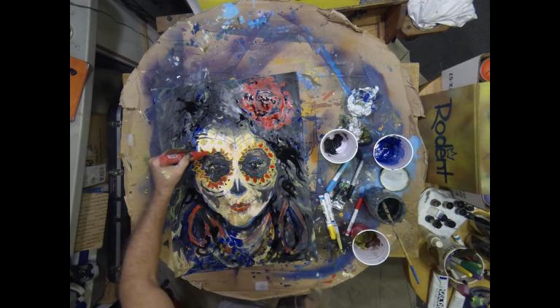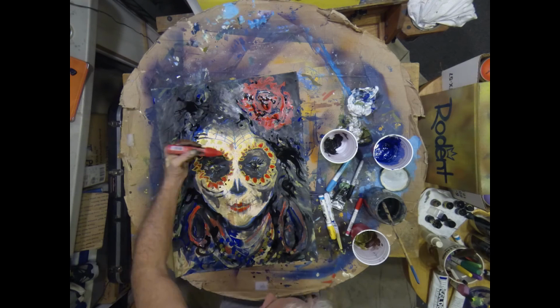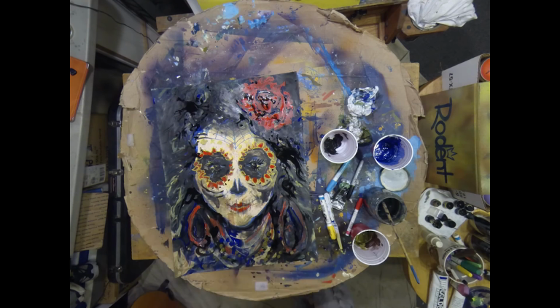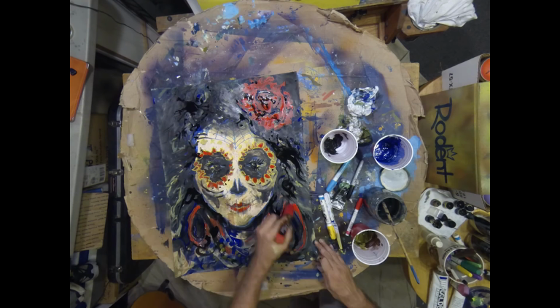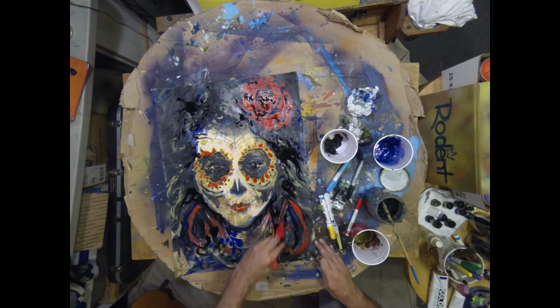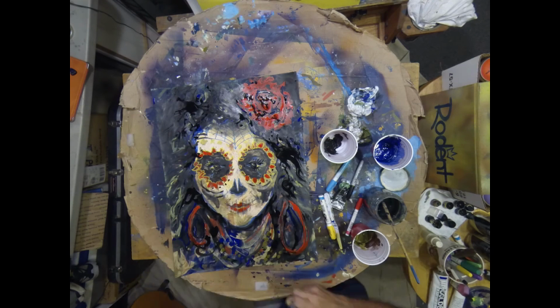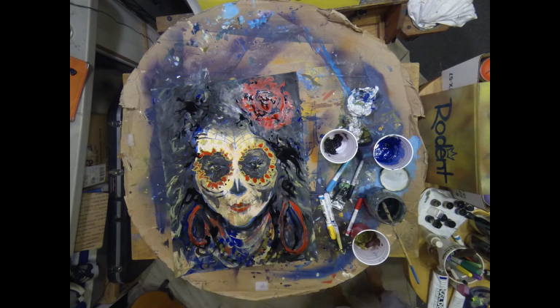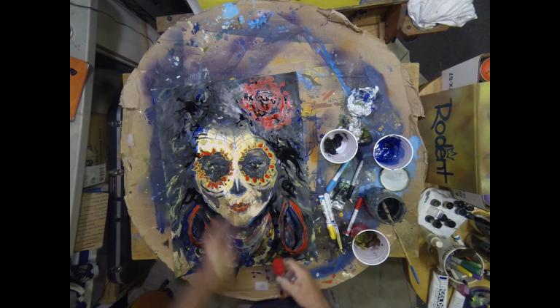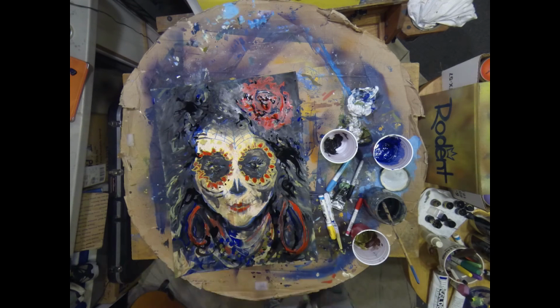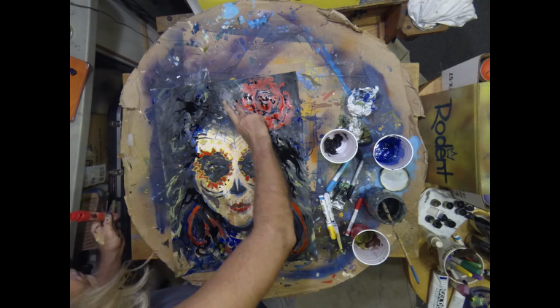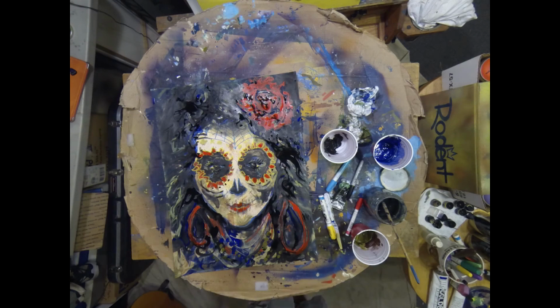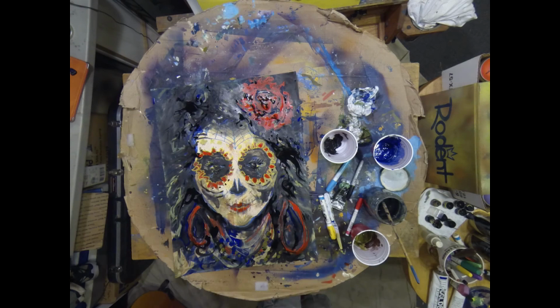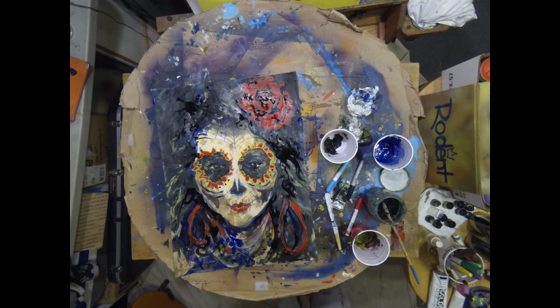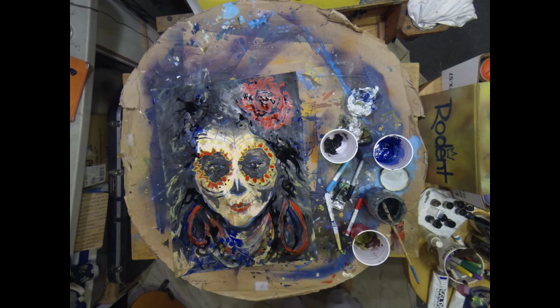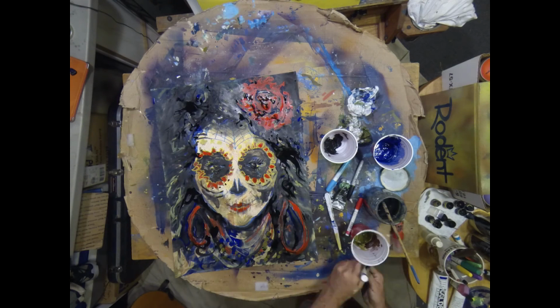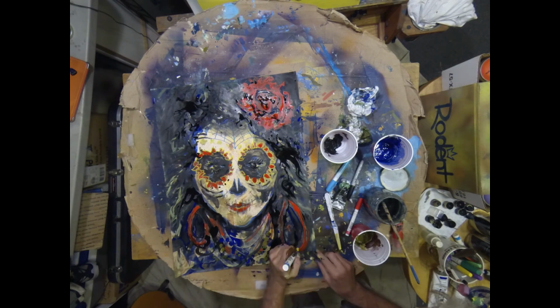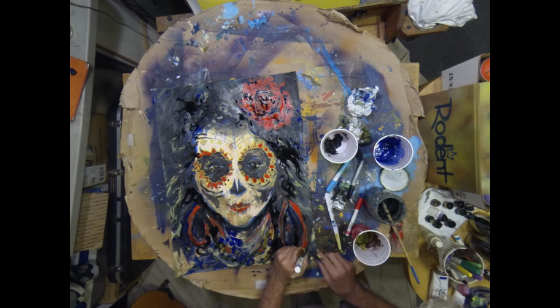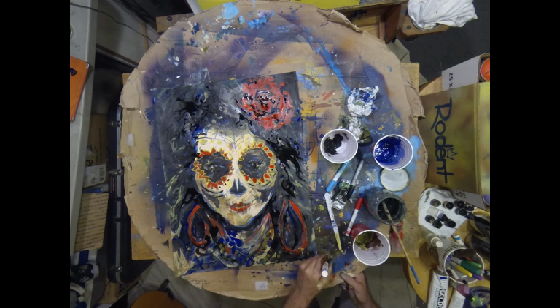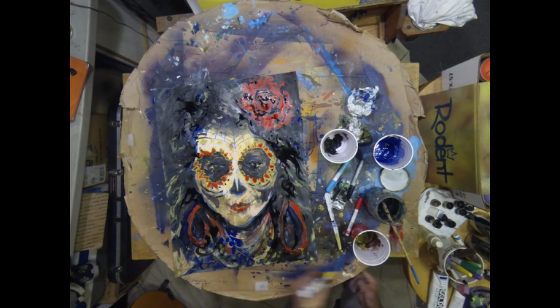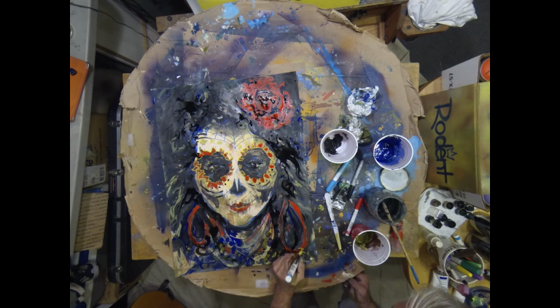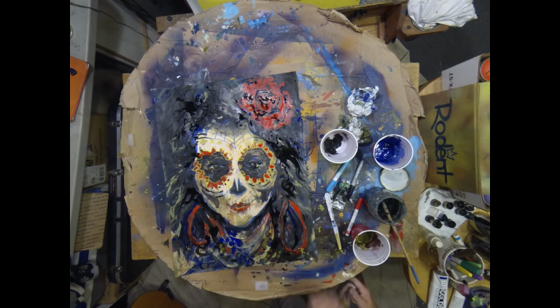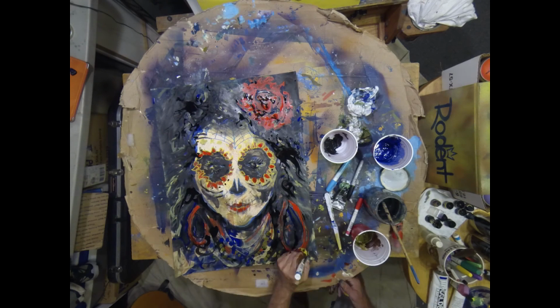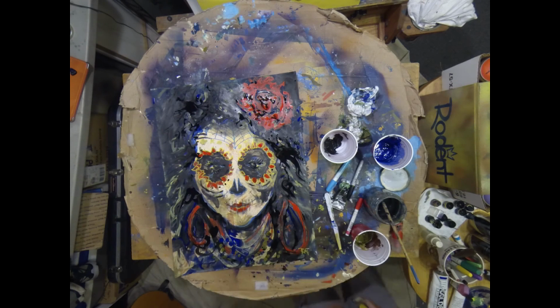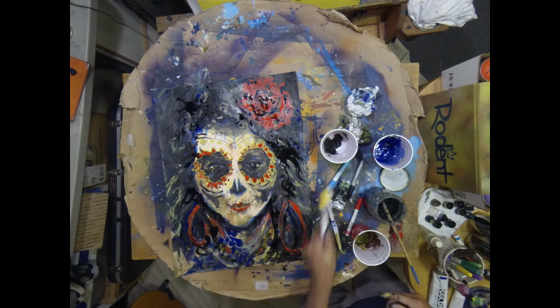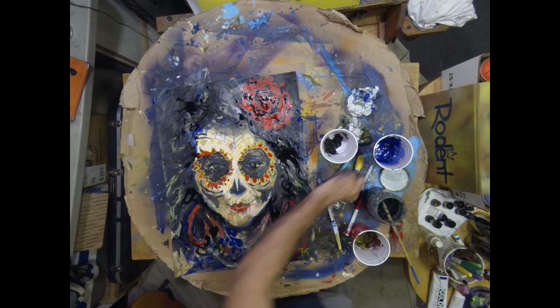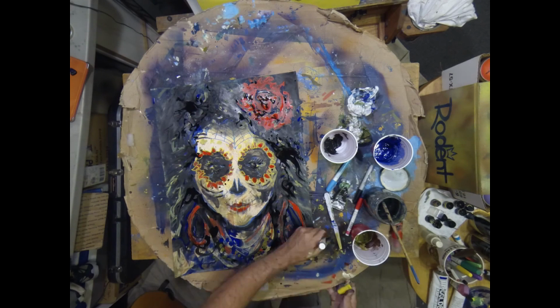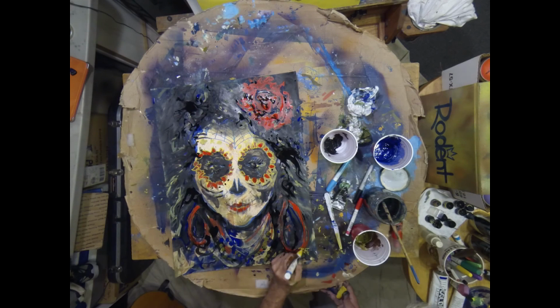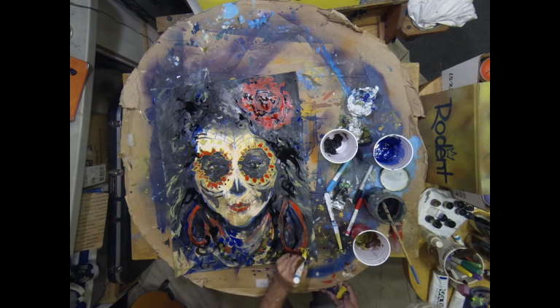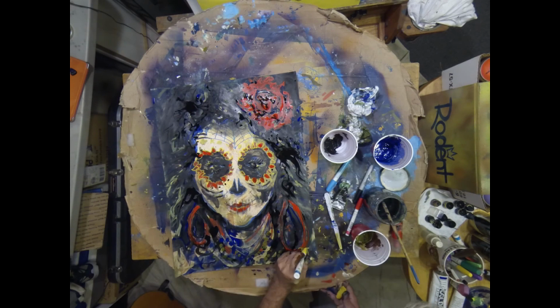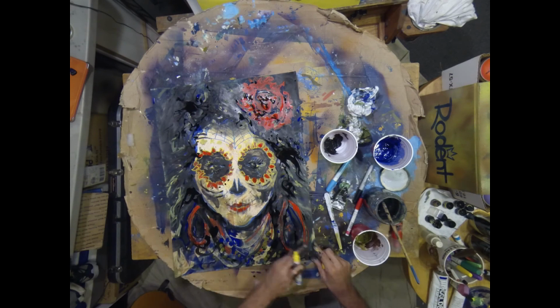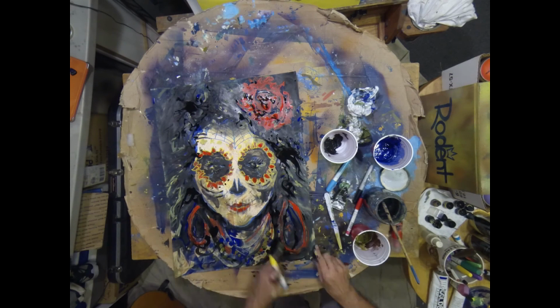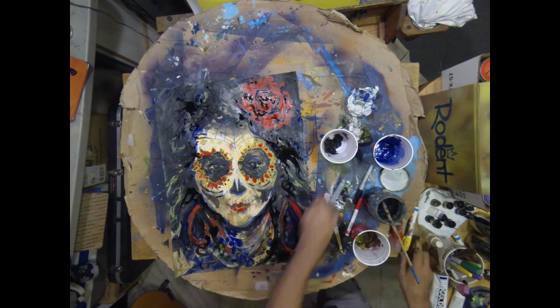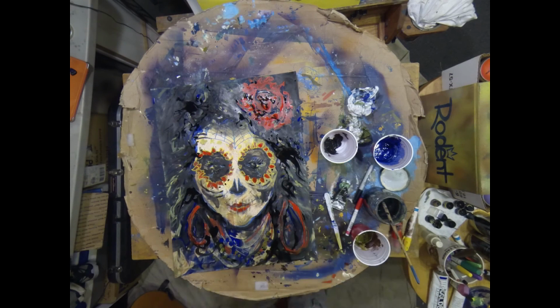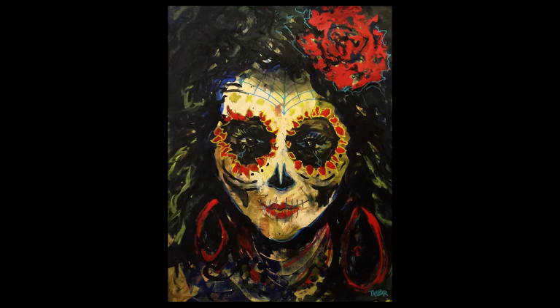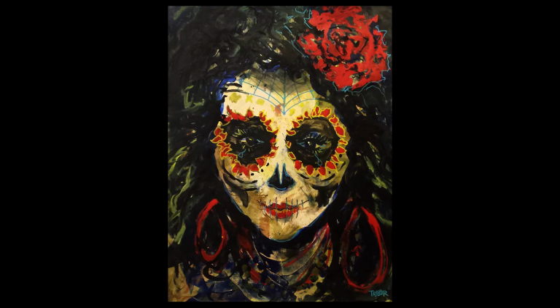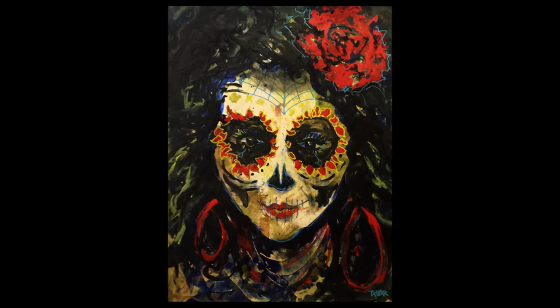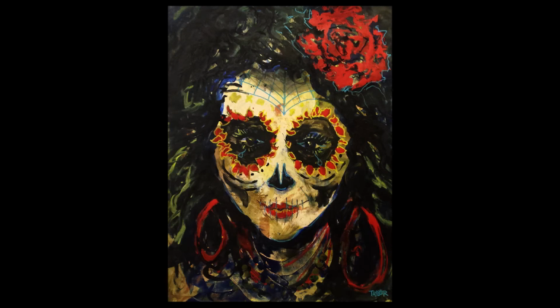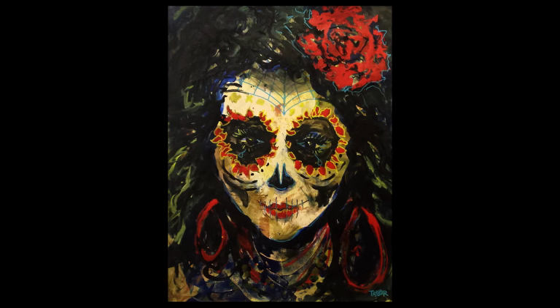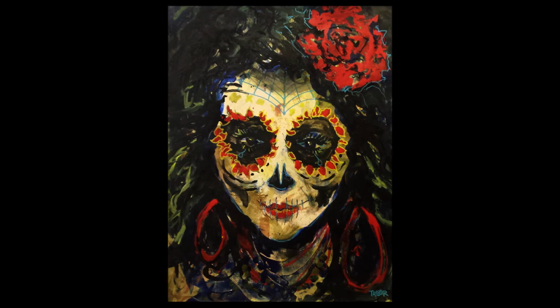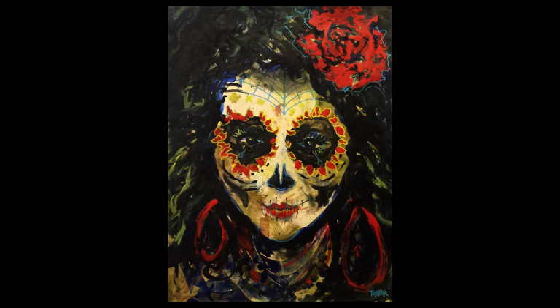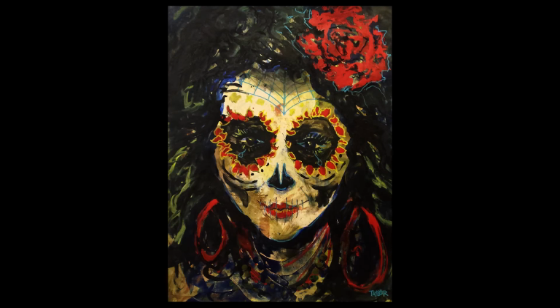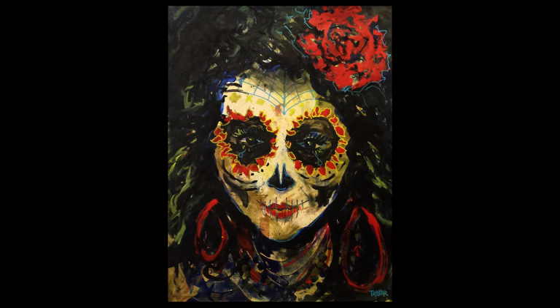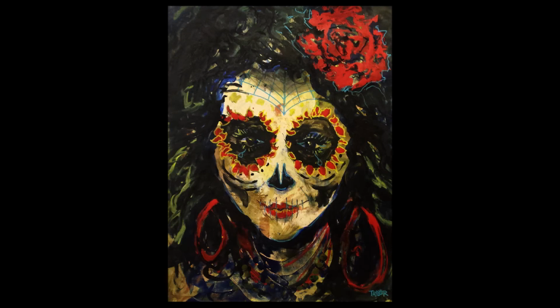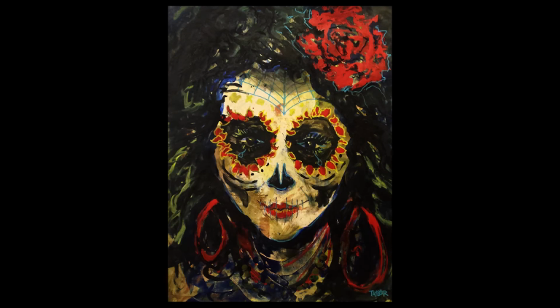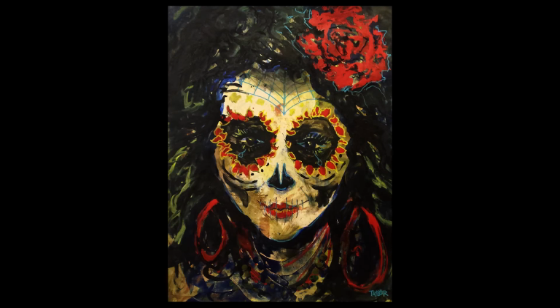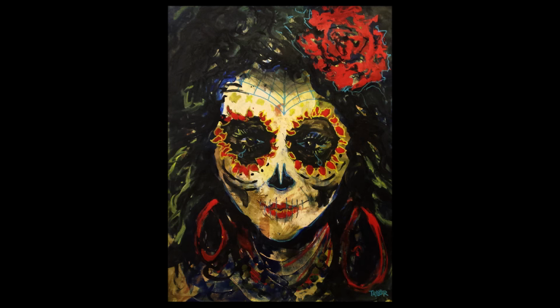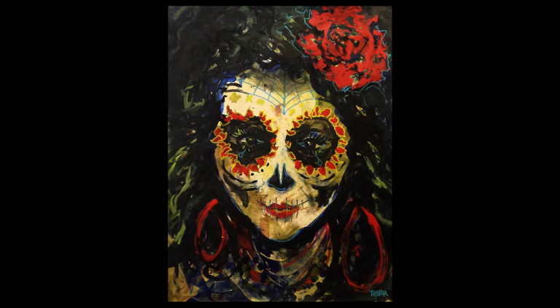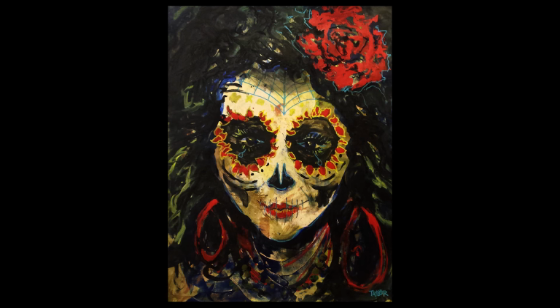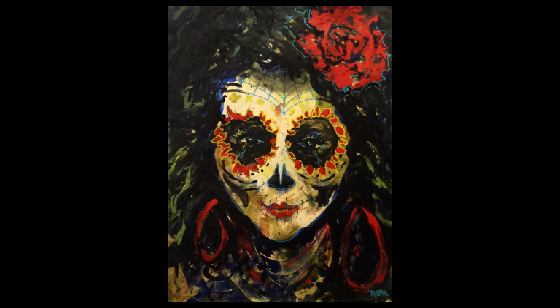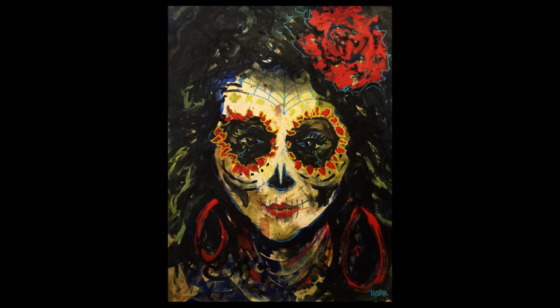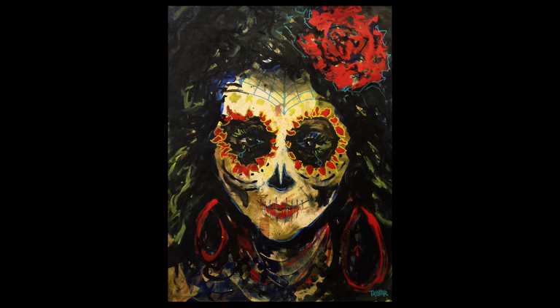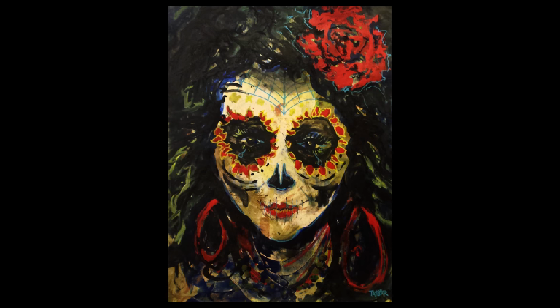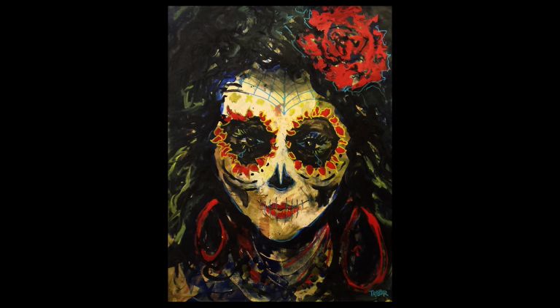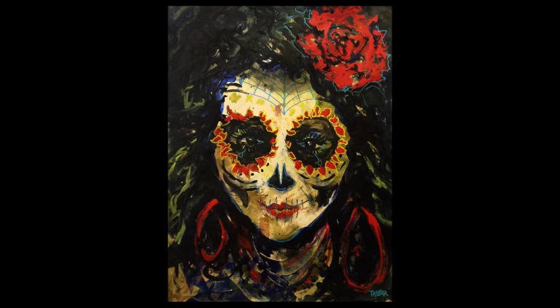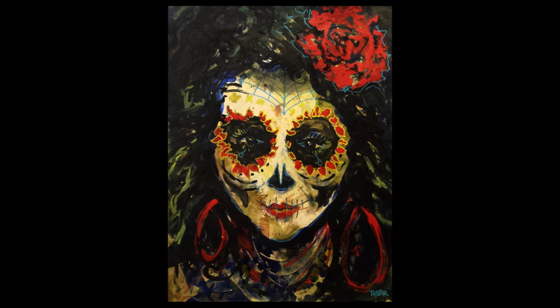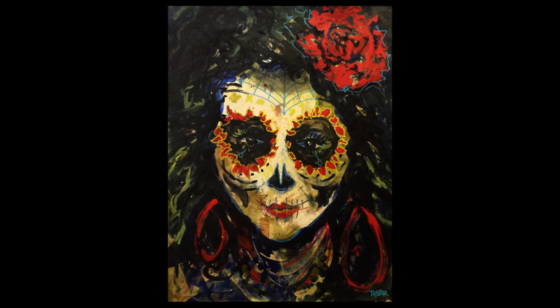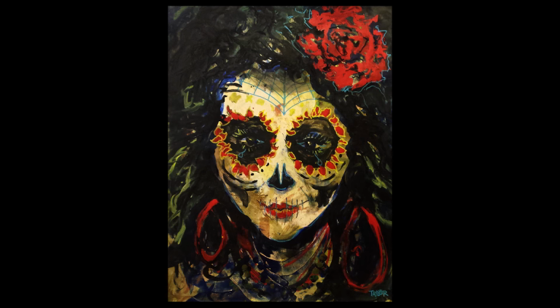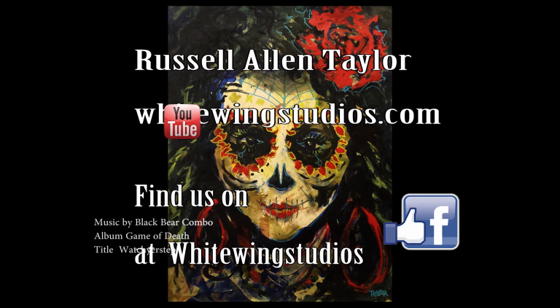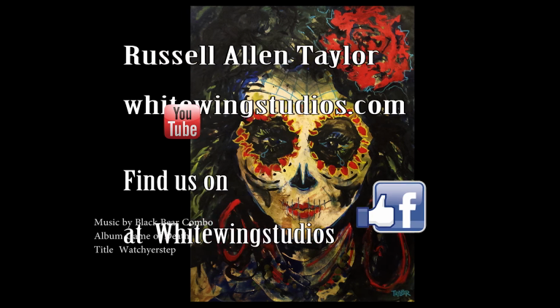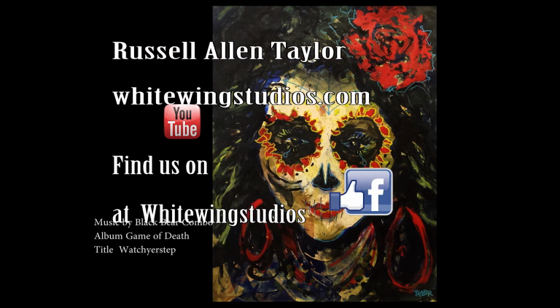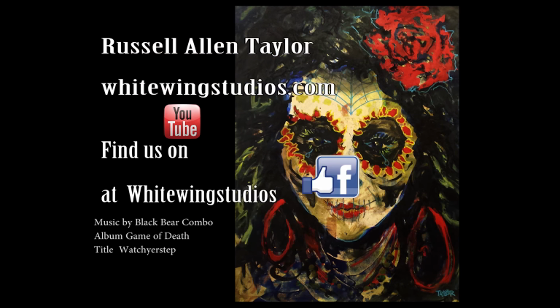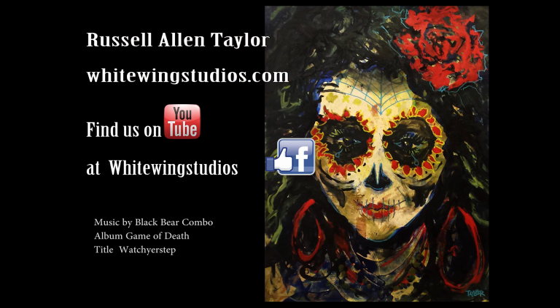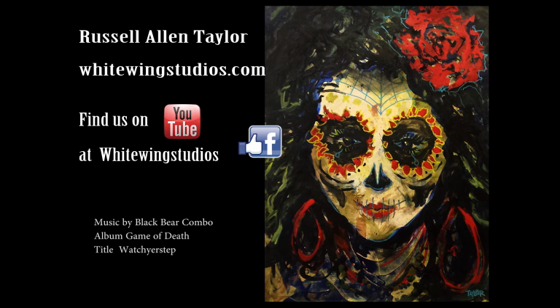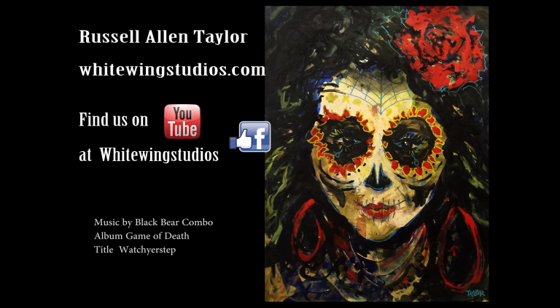I hope you guys enjoy this week's installment of the Cloud Watching series, and we'll see you next time.